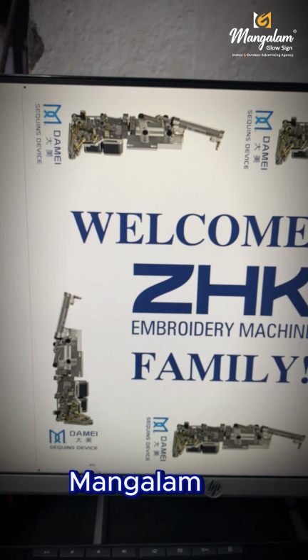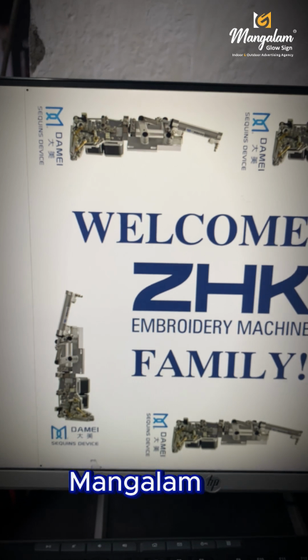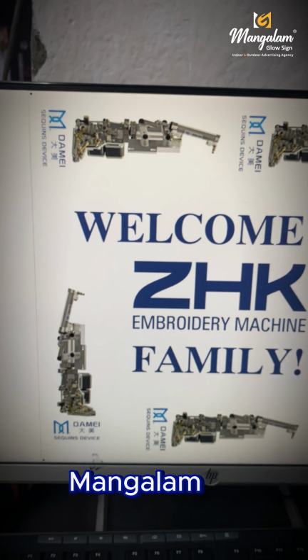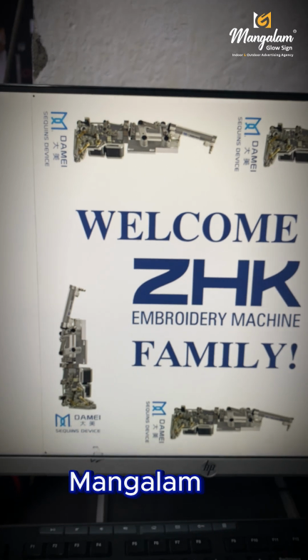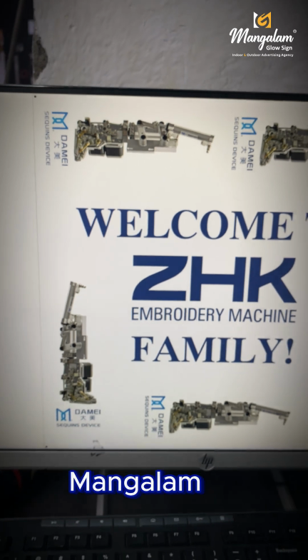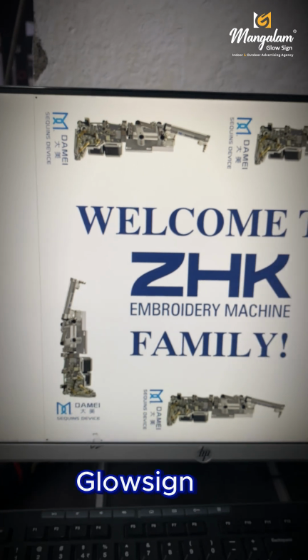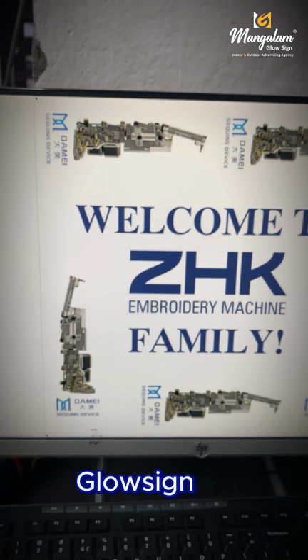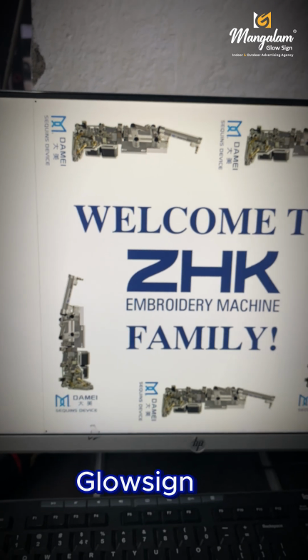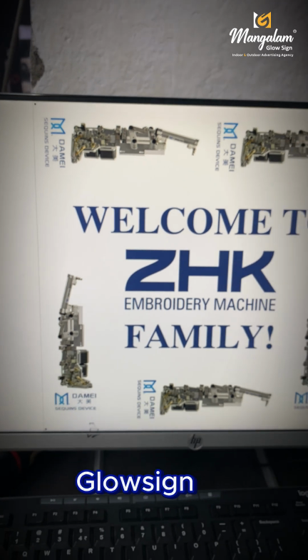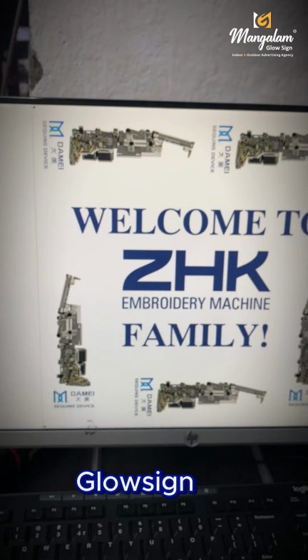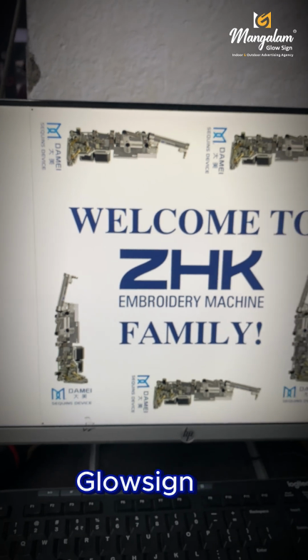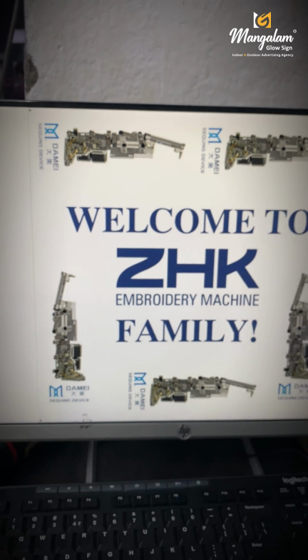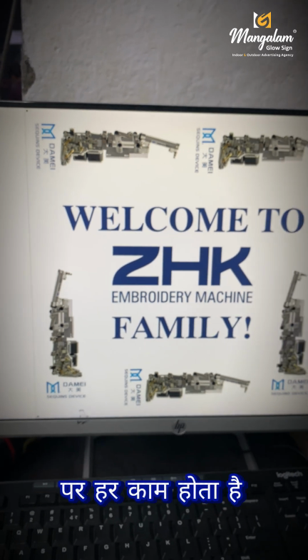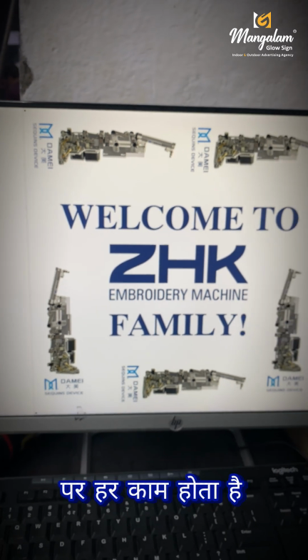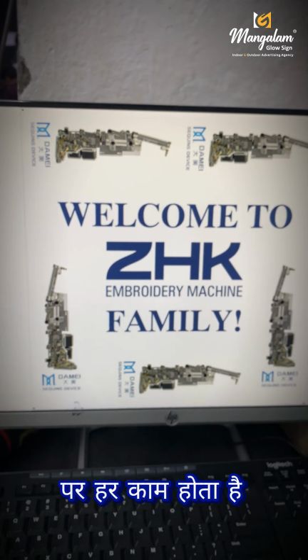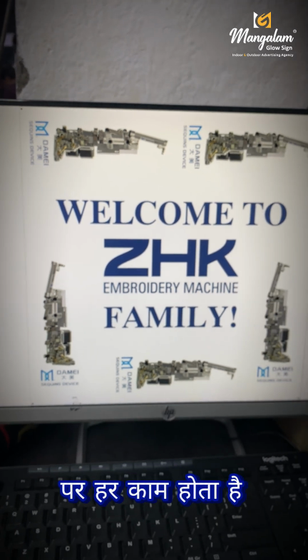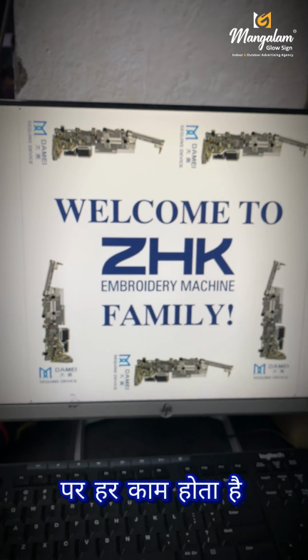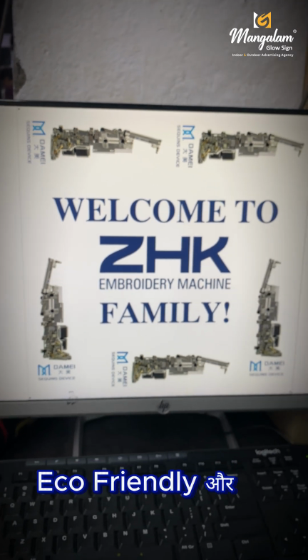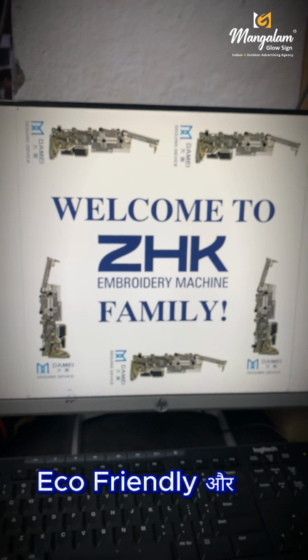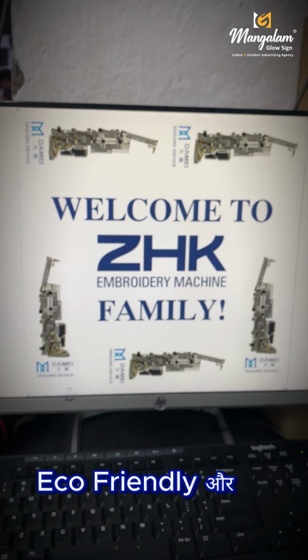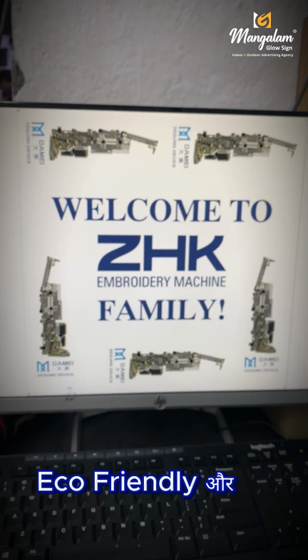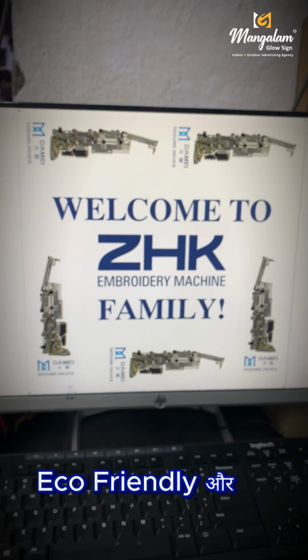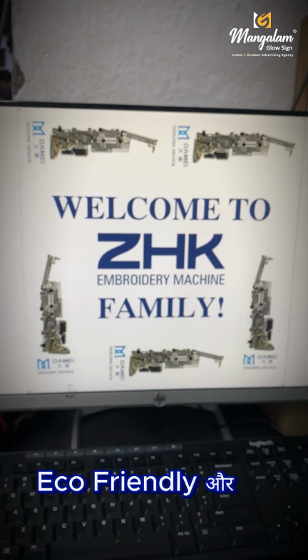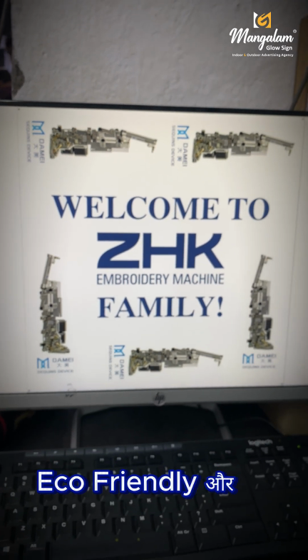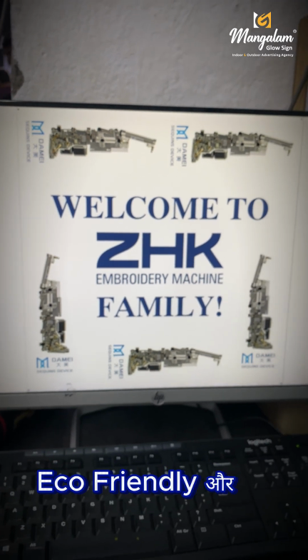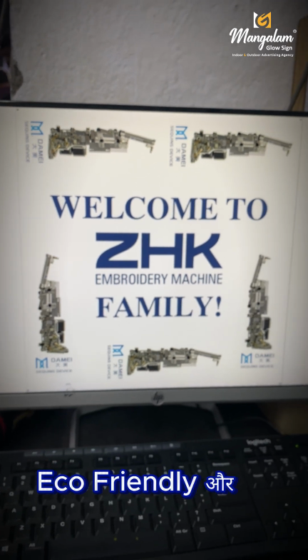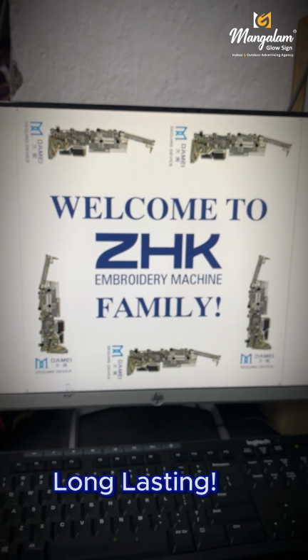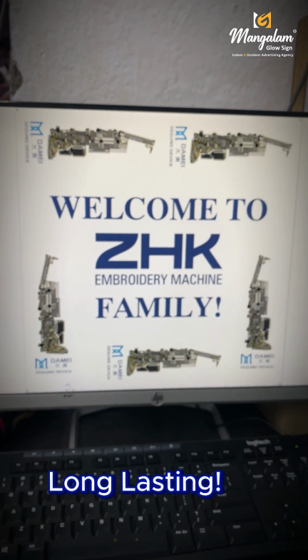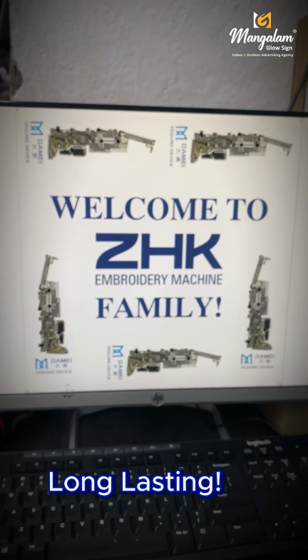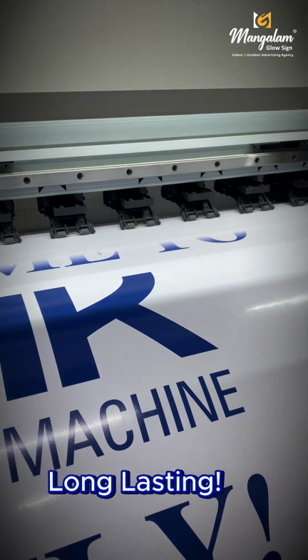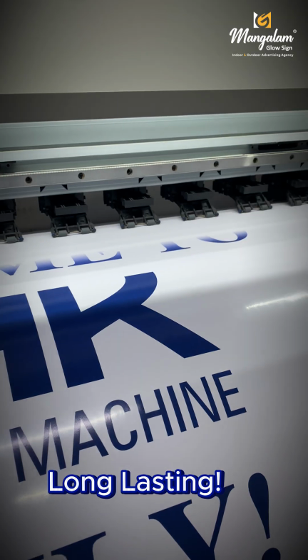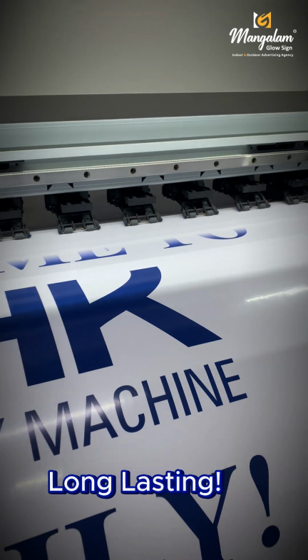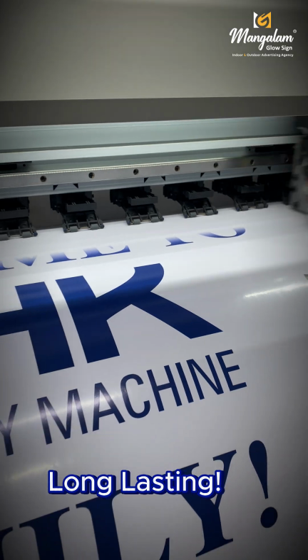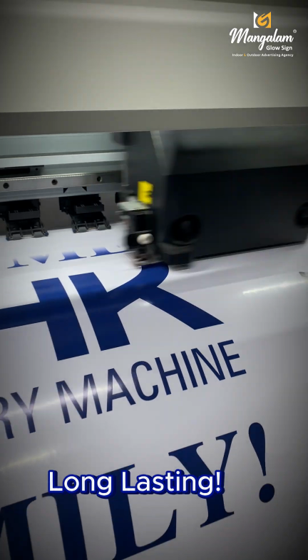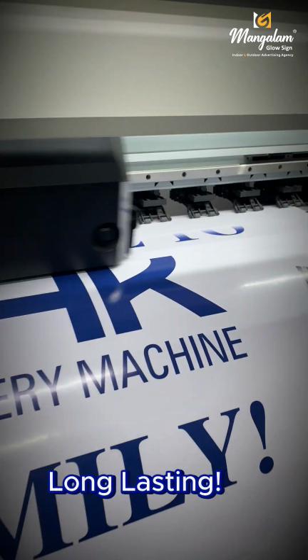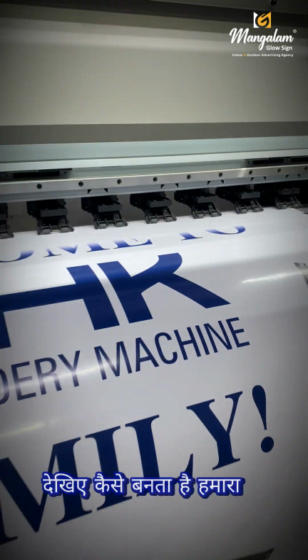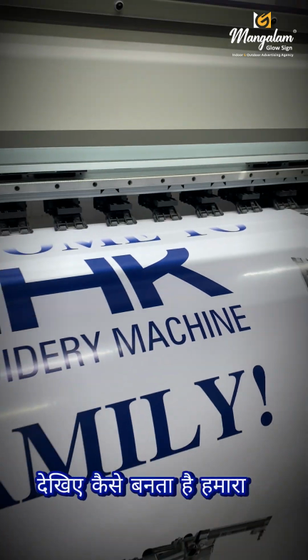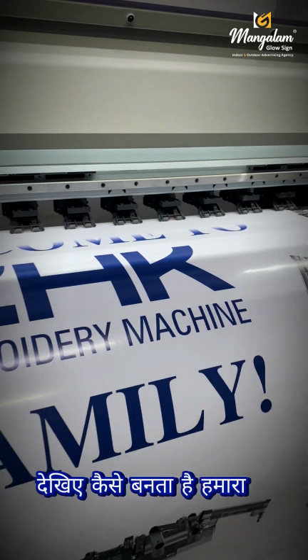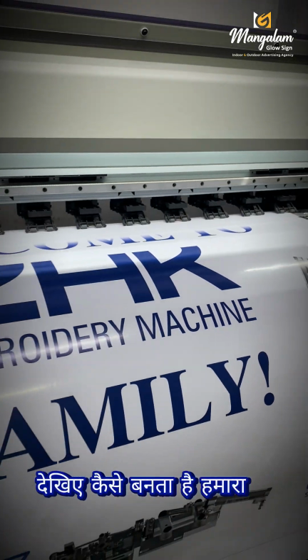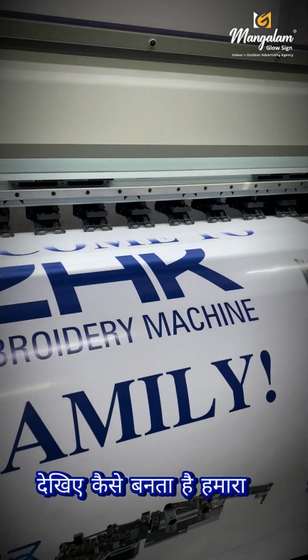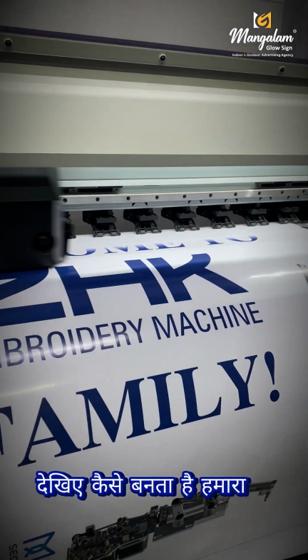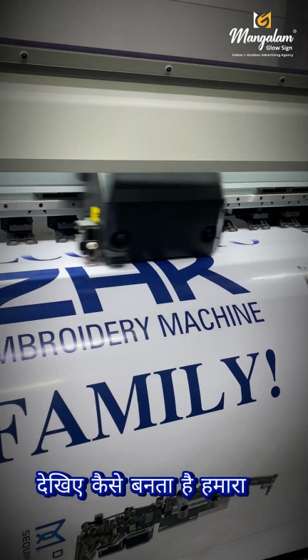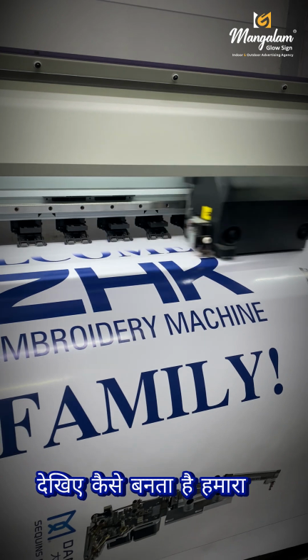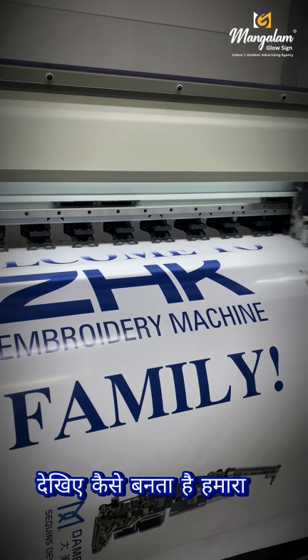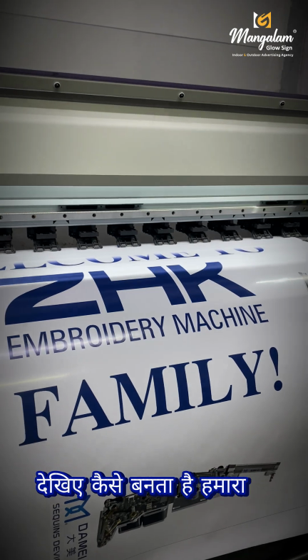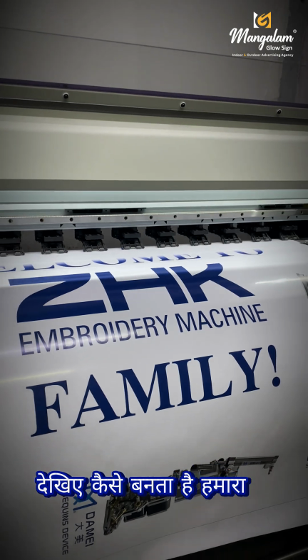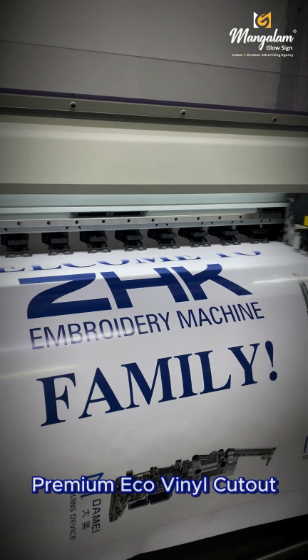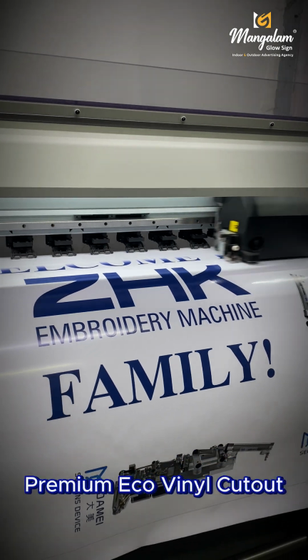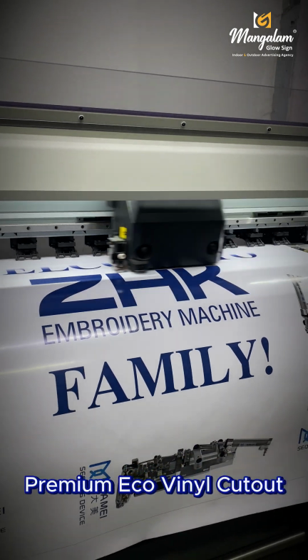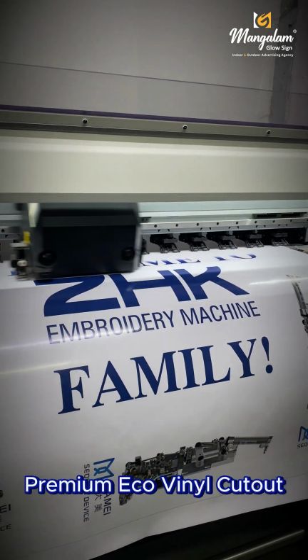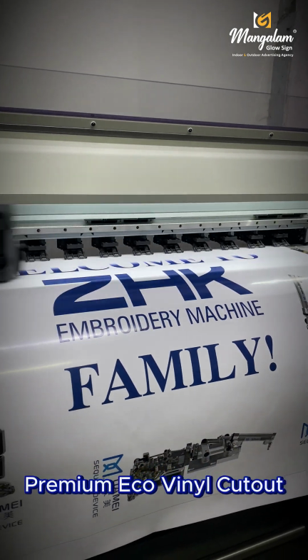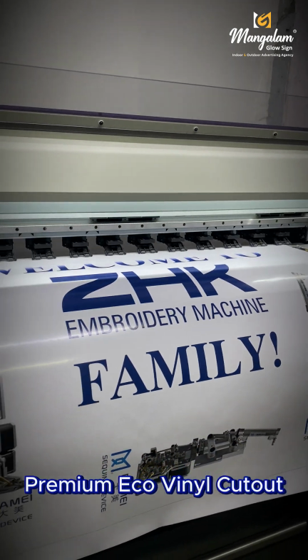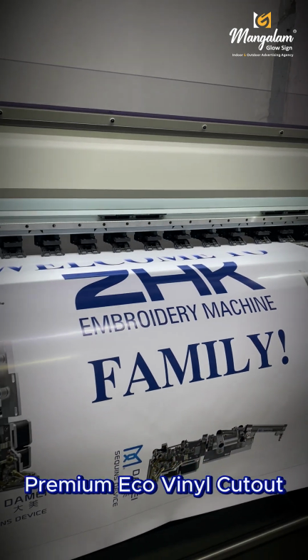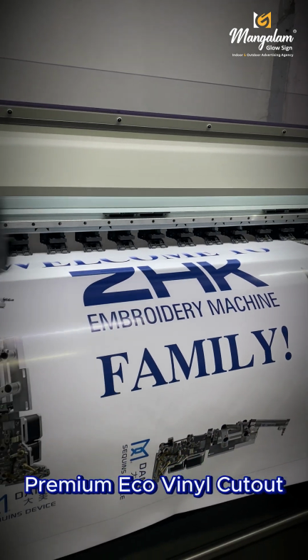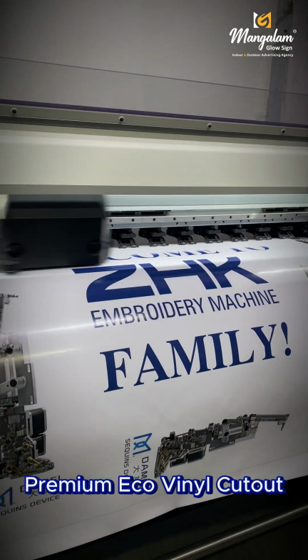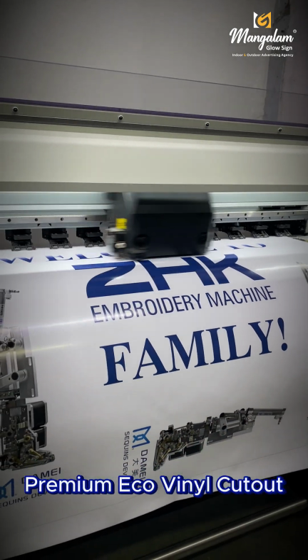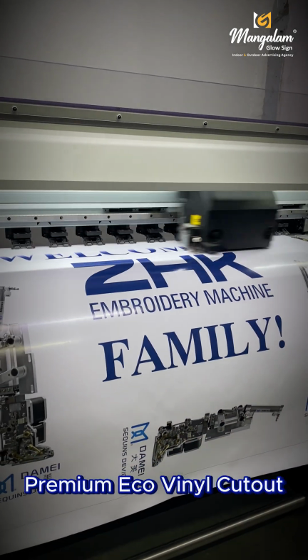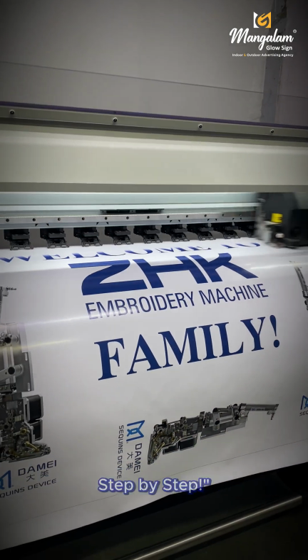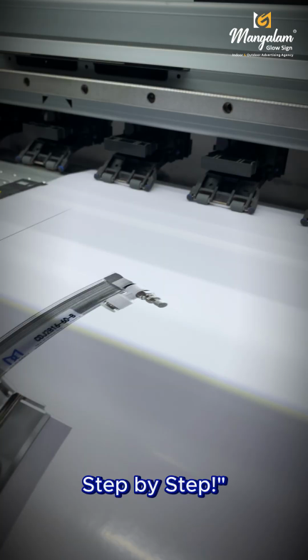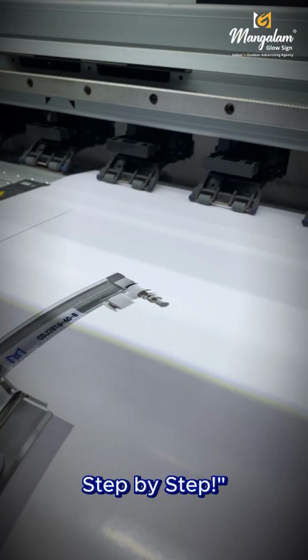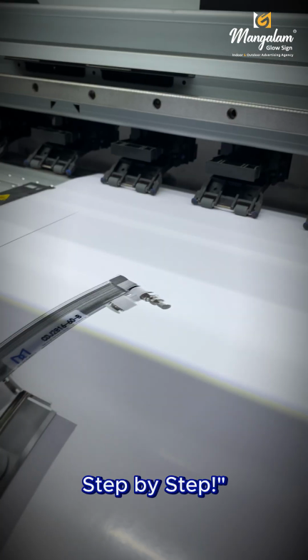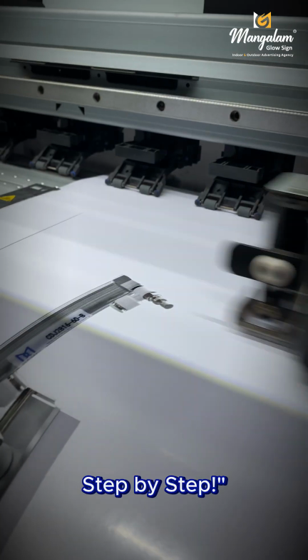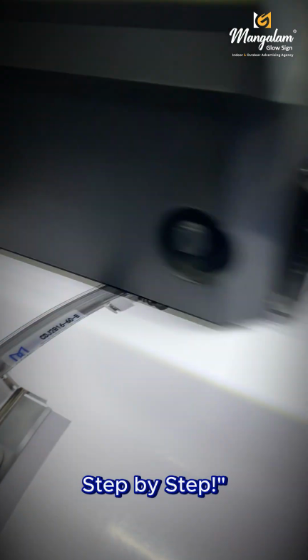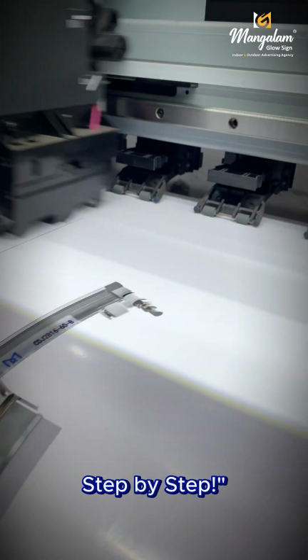Mungalum Glow Sign per har kaam hota hai — eco-friendly or long-lasting. Dekhiye kaisi banti hai humara premium eco-vinial cut-out, step by step.